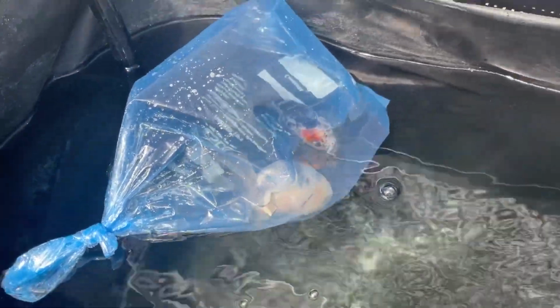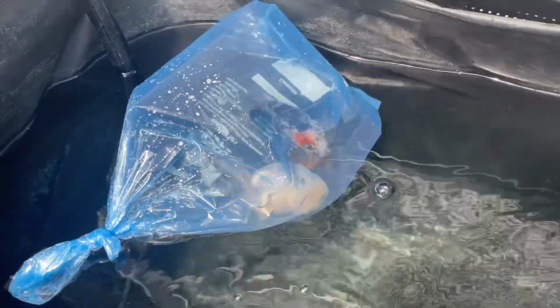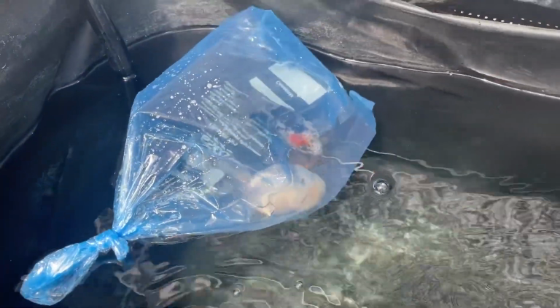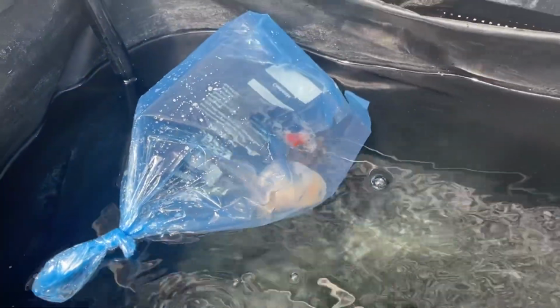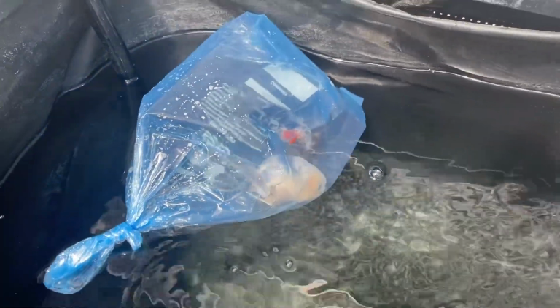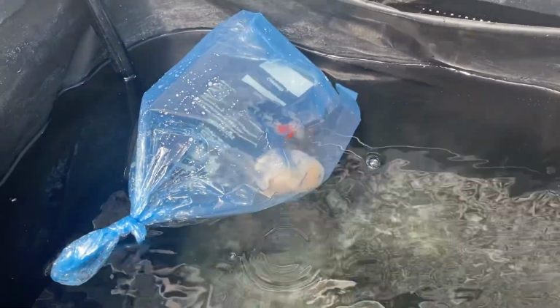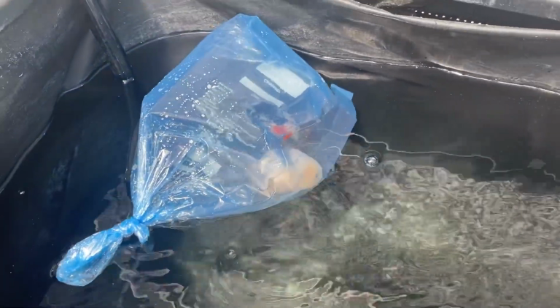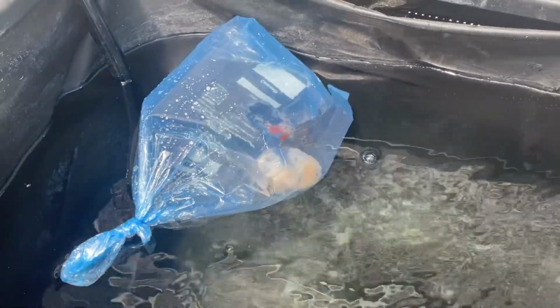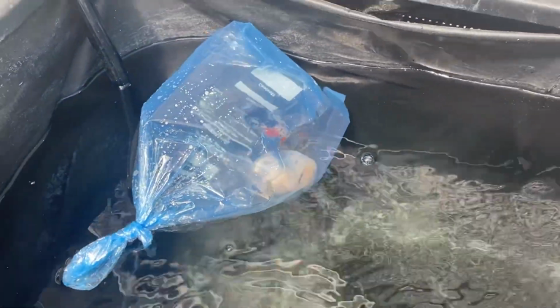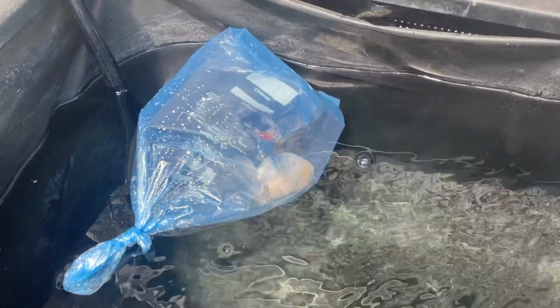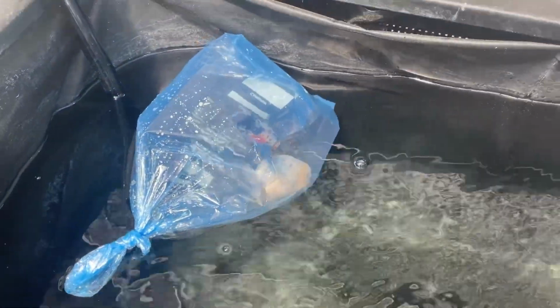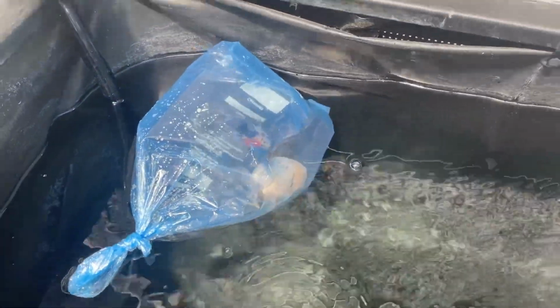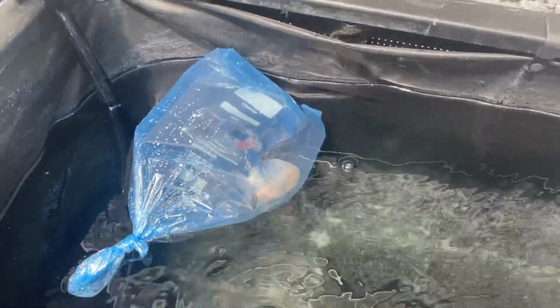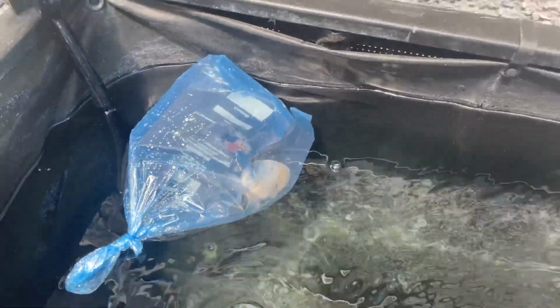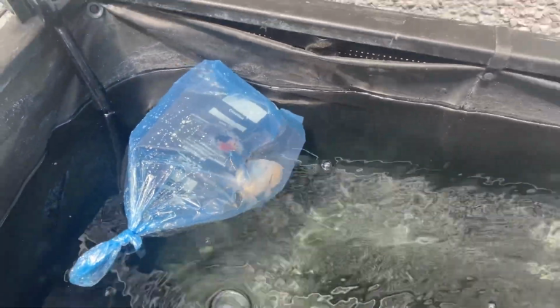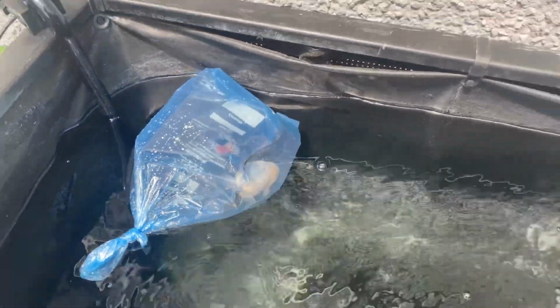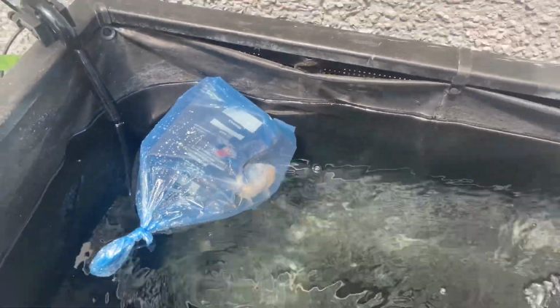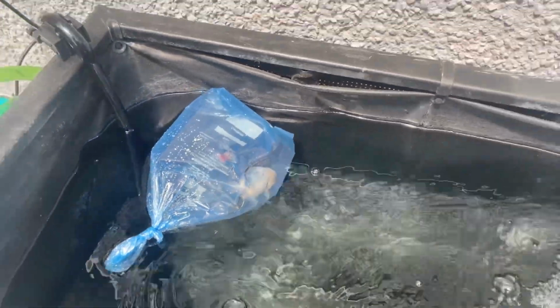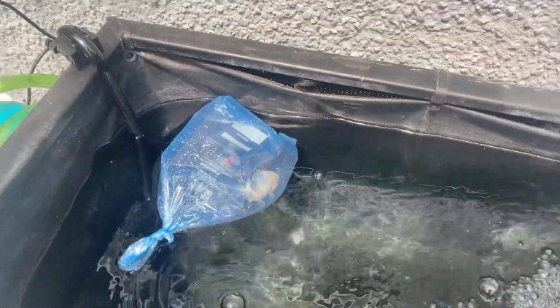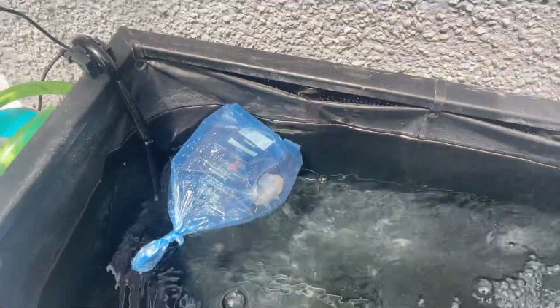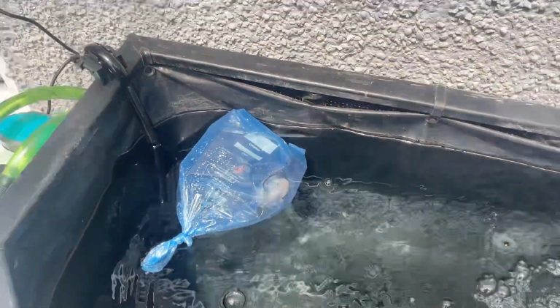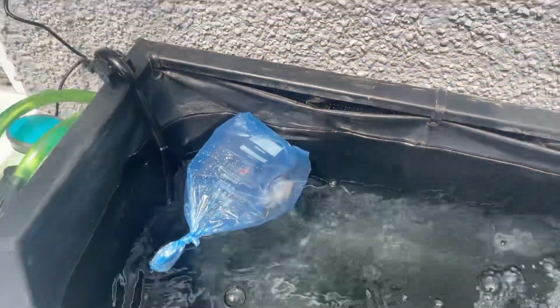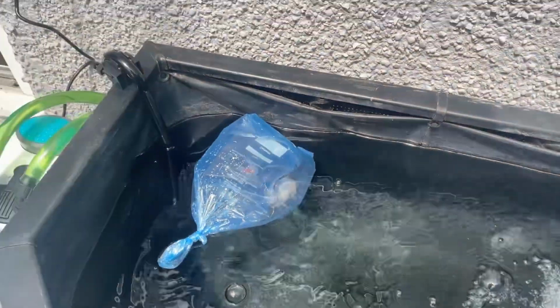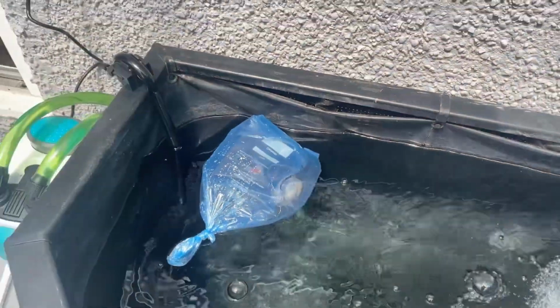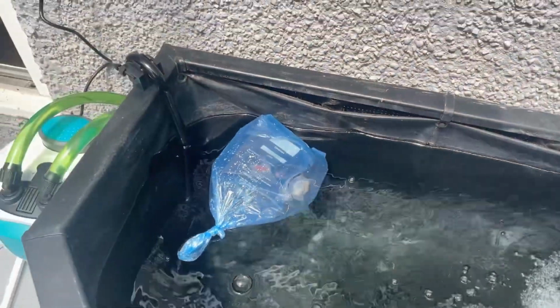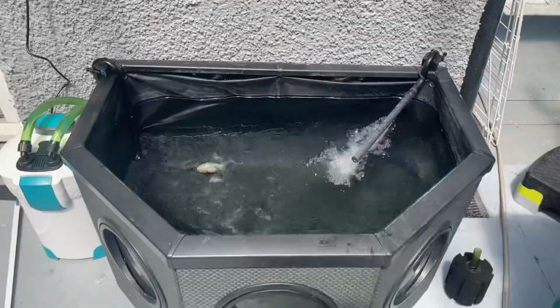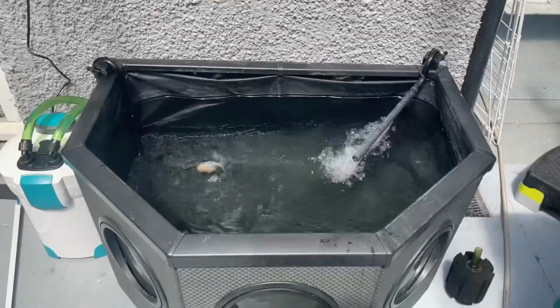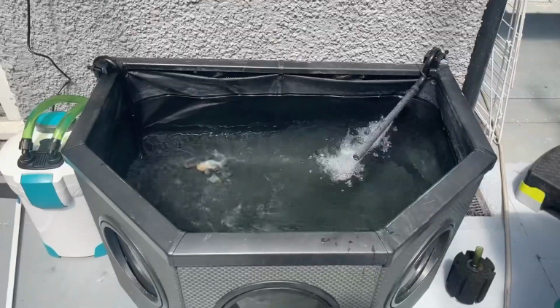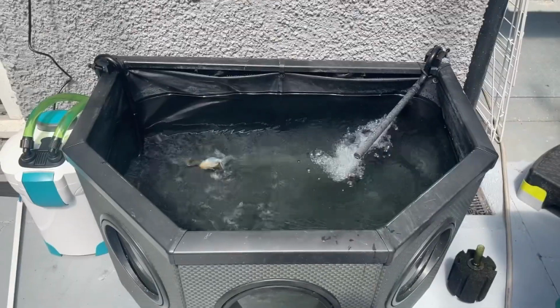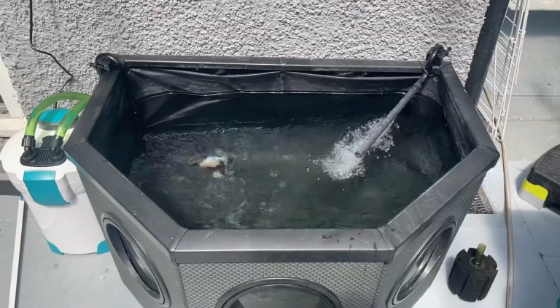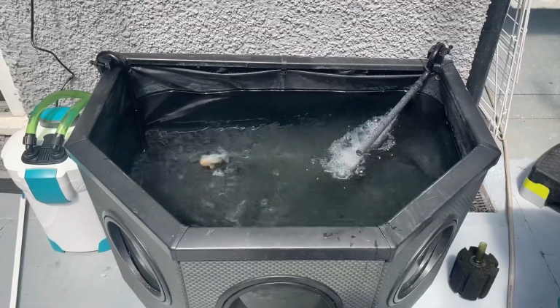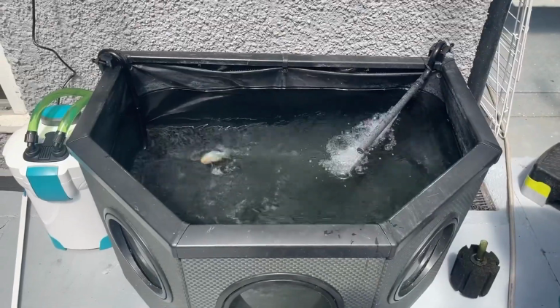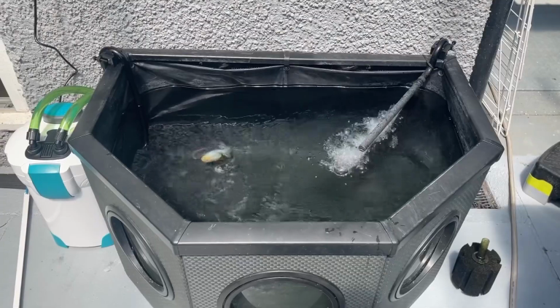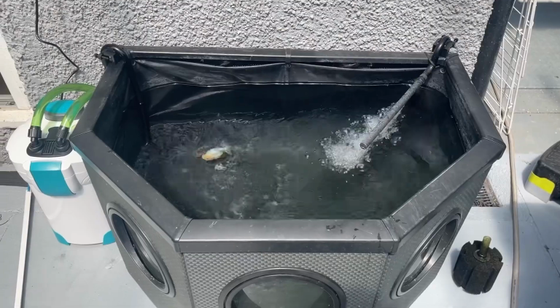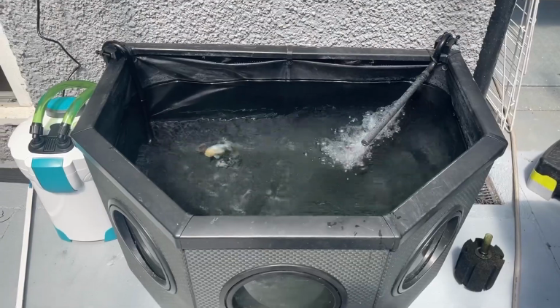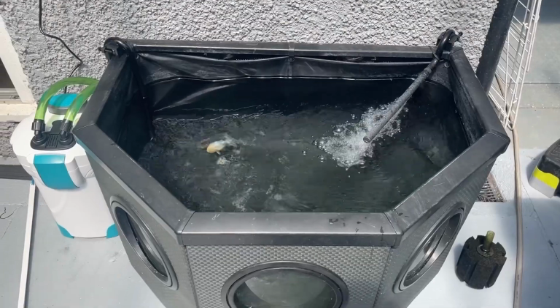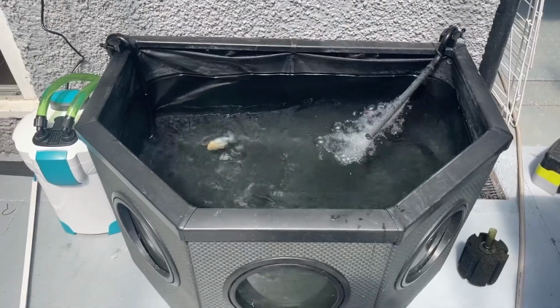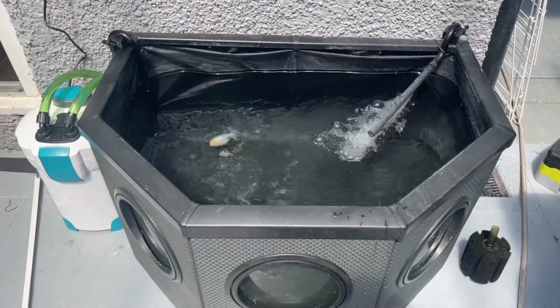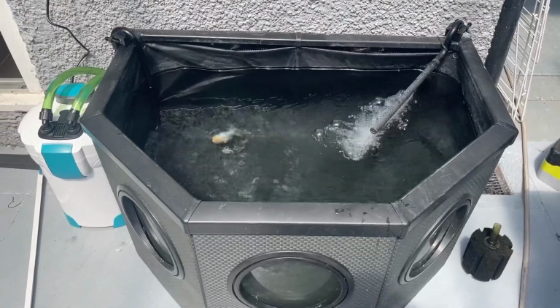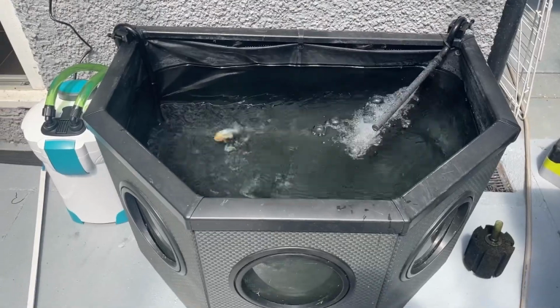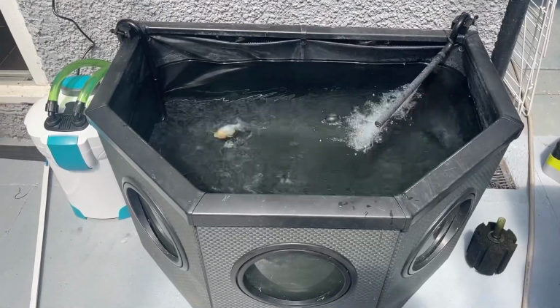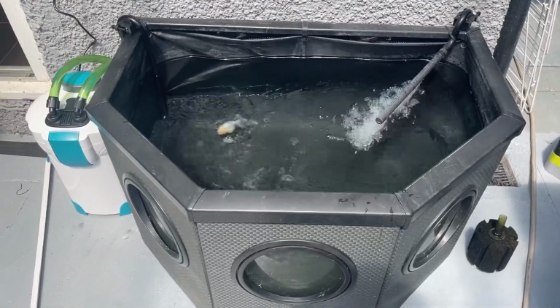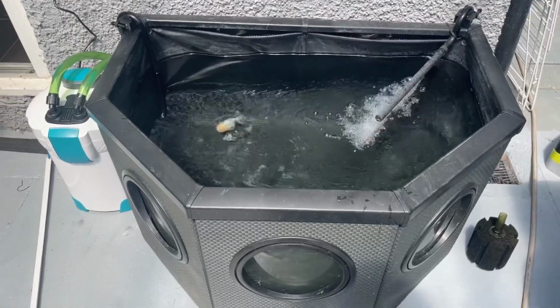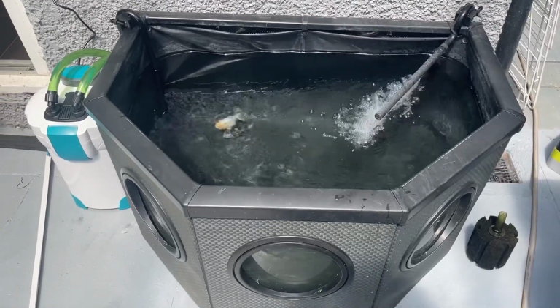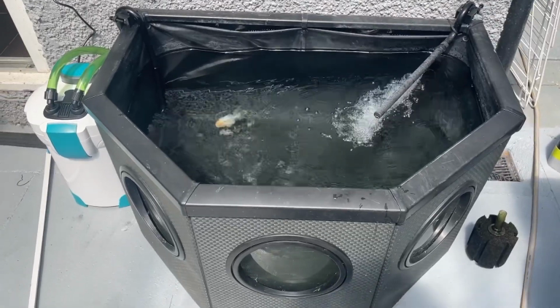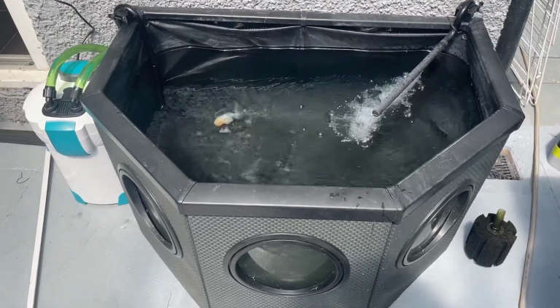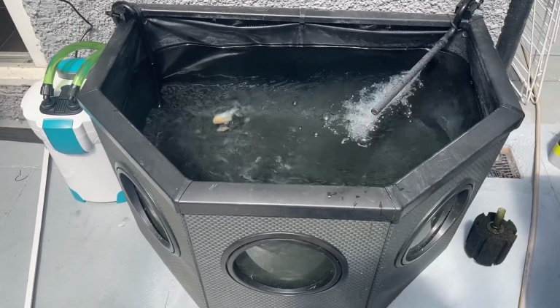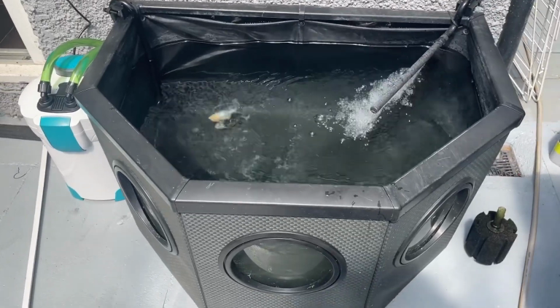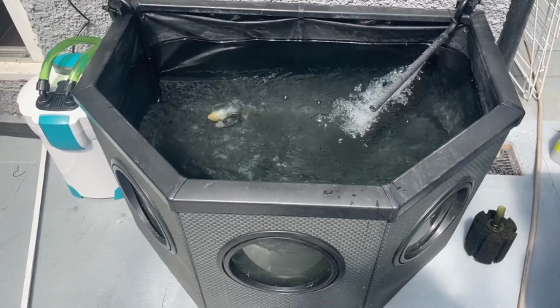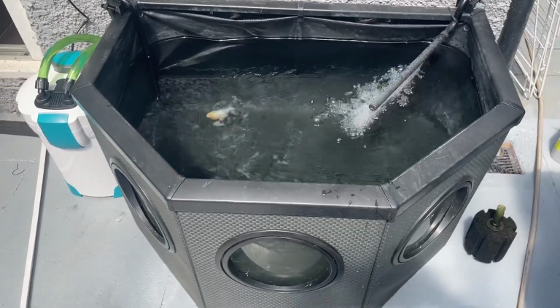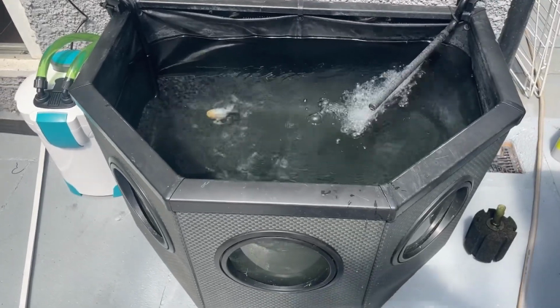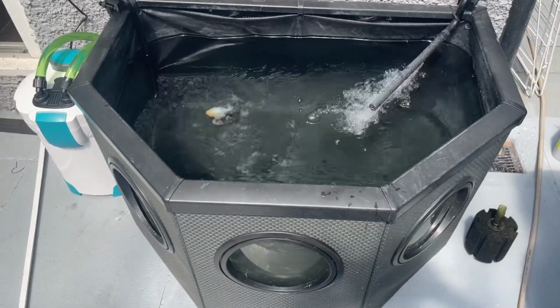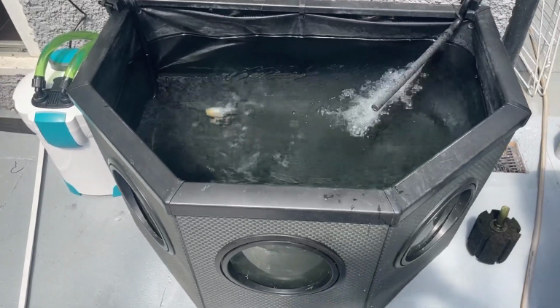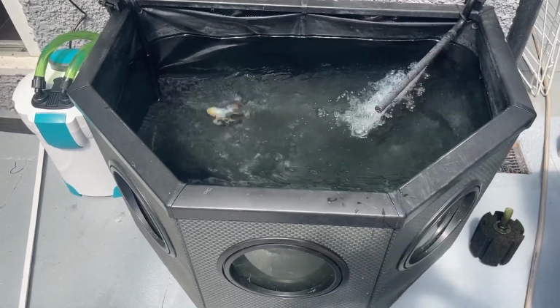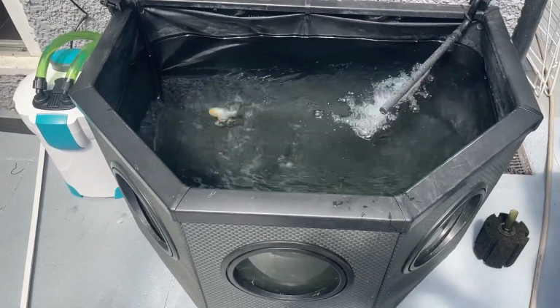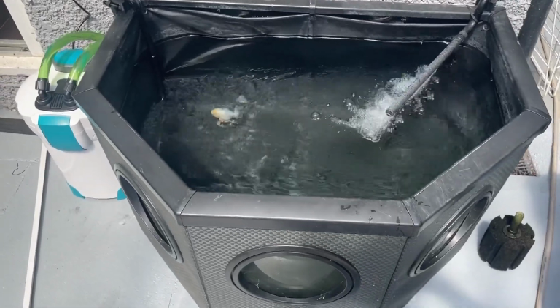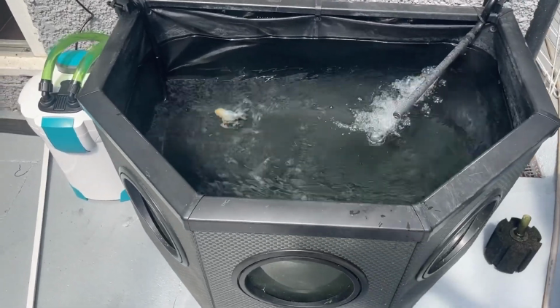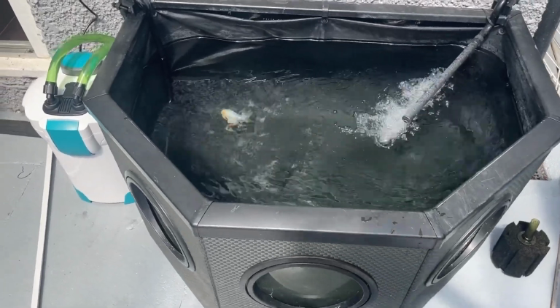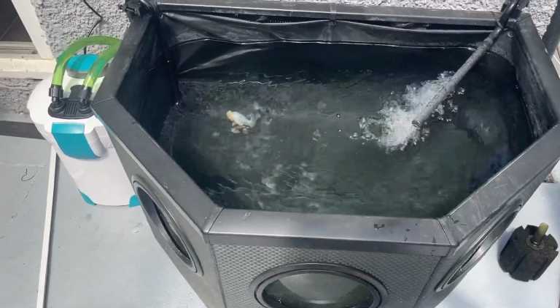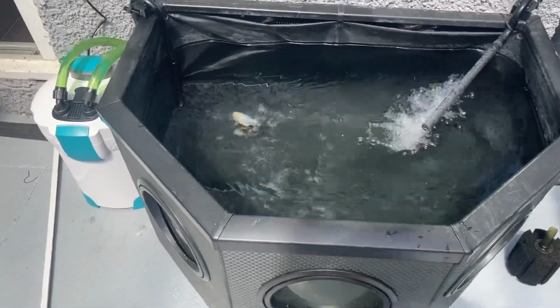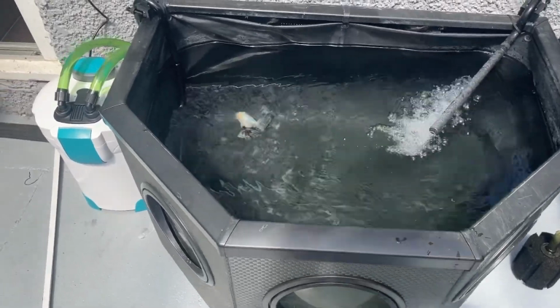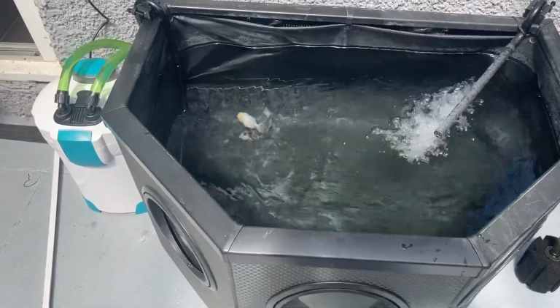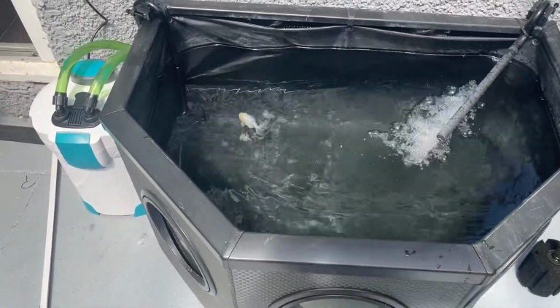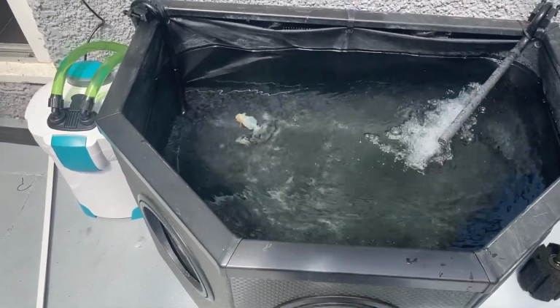It's been 20 minutes and they're pretty good now. I'm going to get this bag open so they can get into their new pond and we can start the grow-out process. They're in there, they're swimming around.